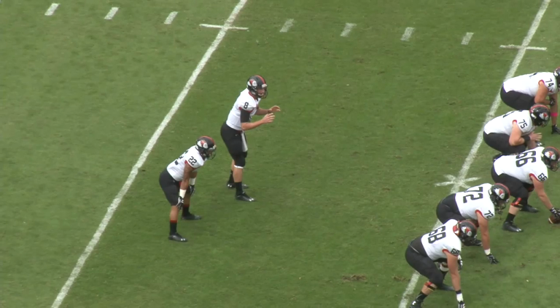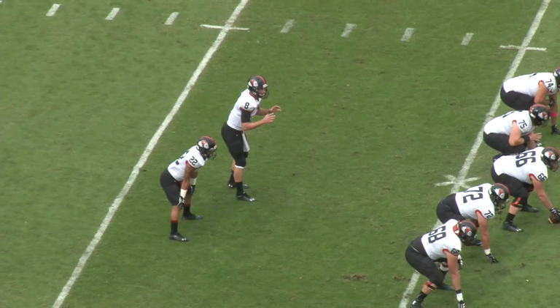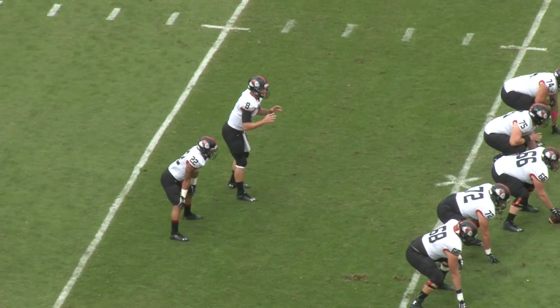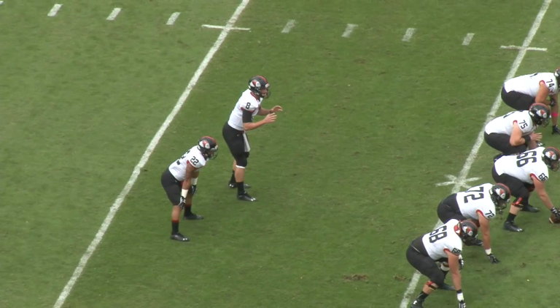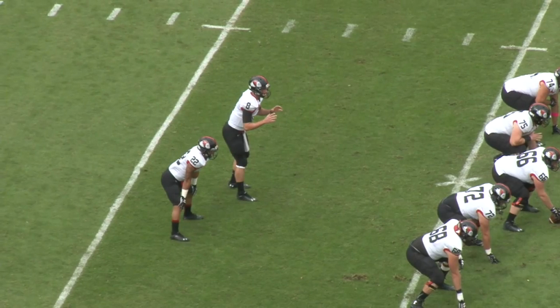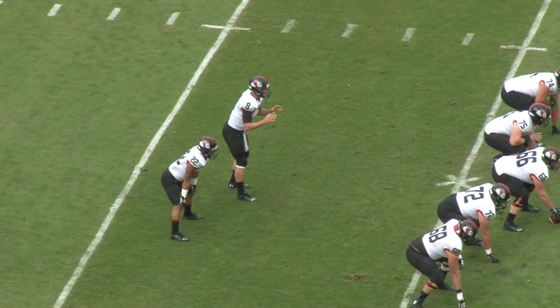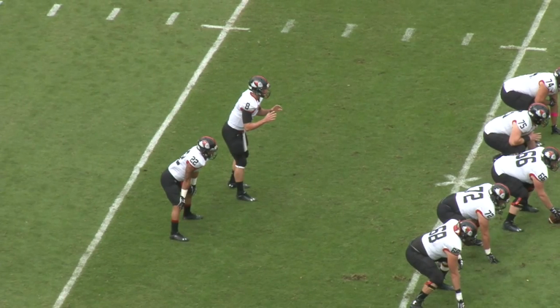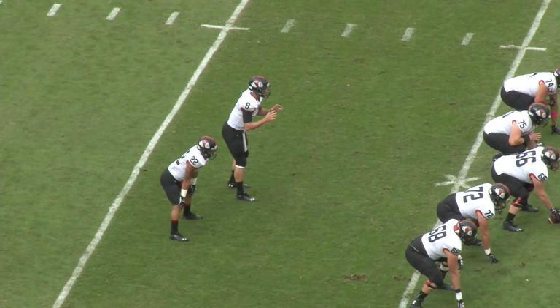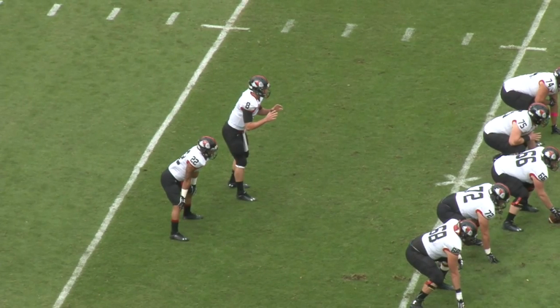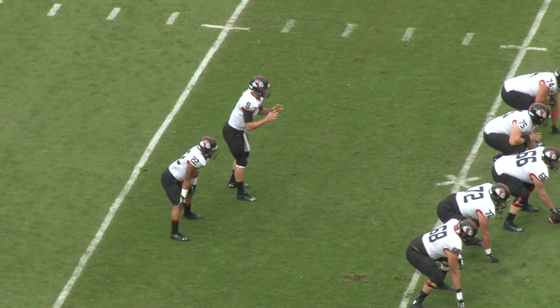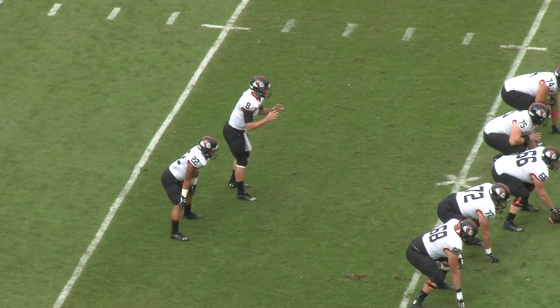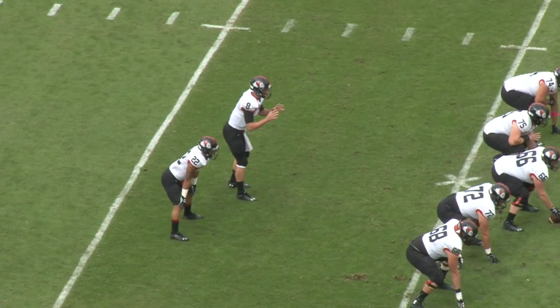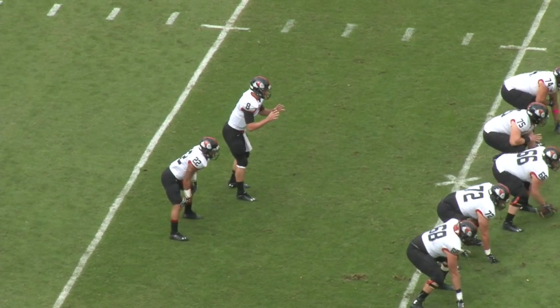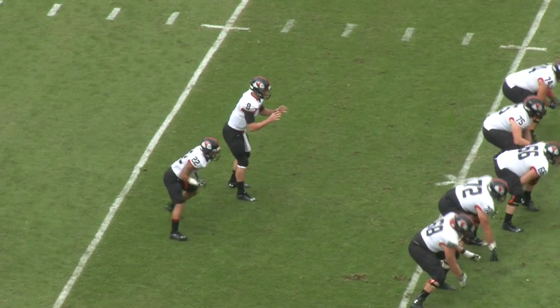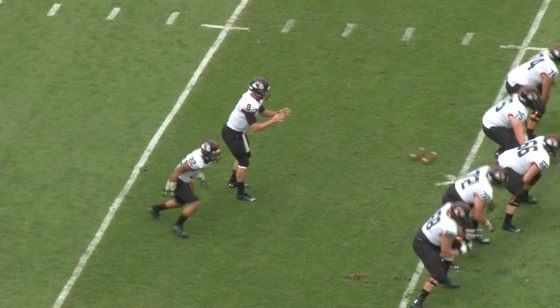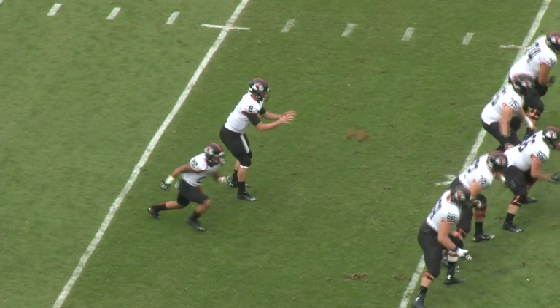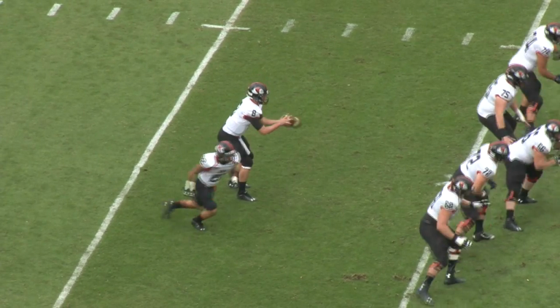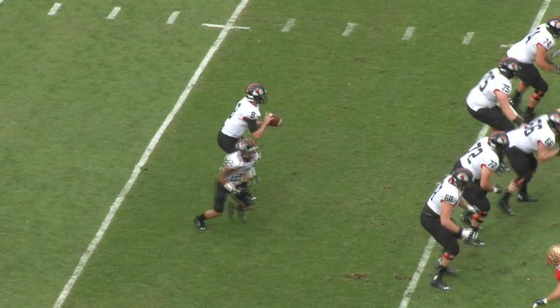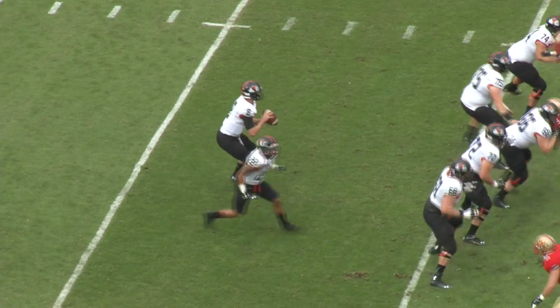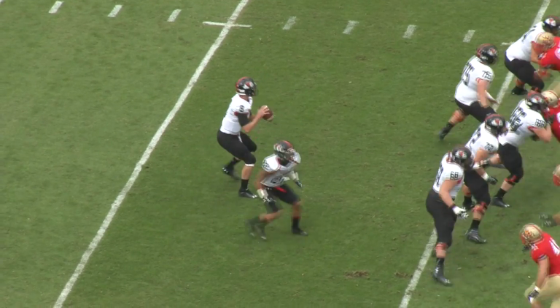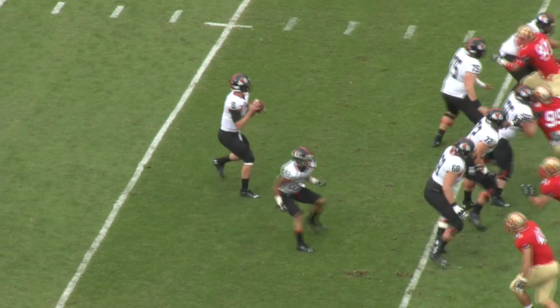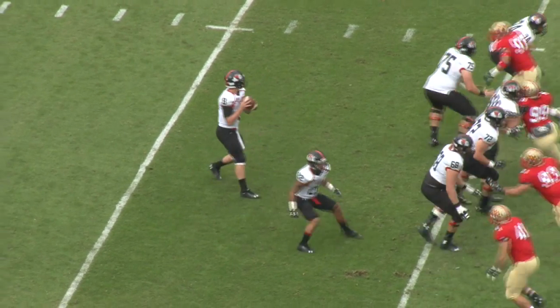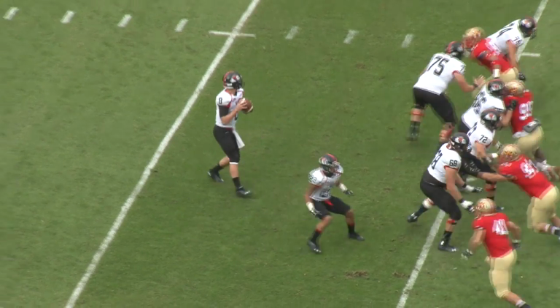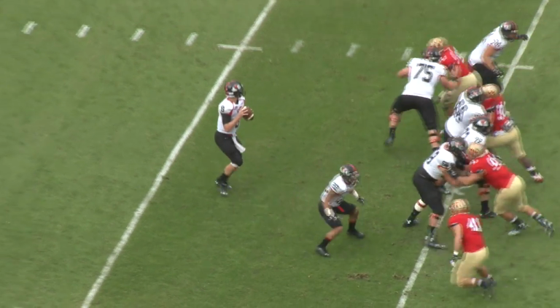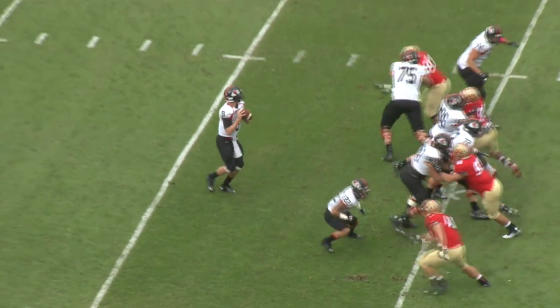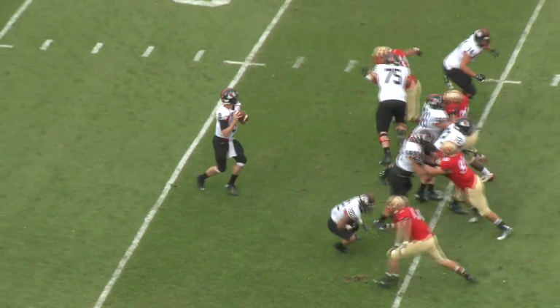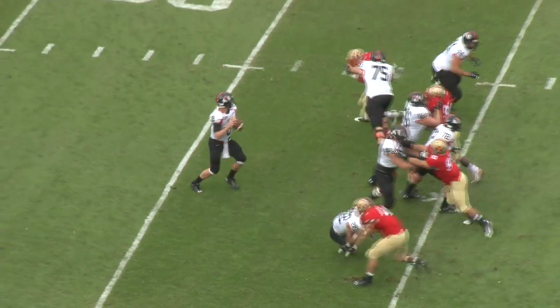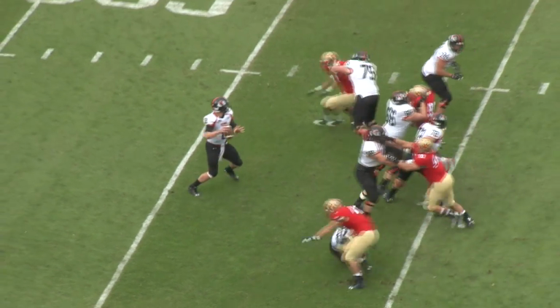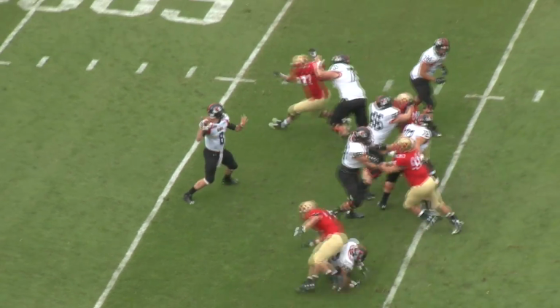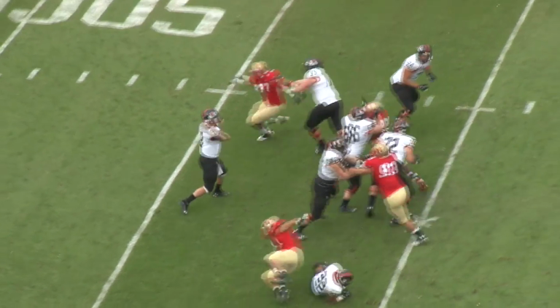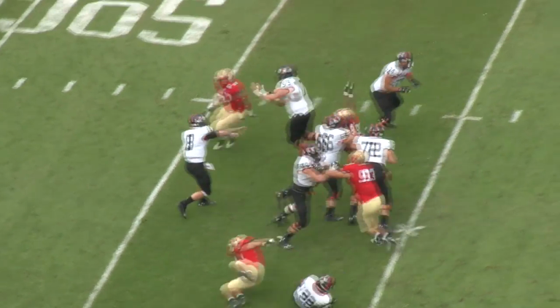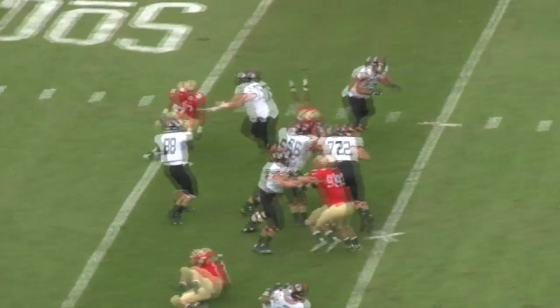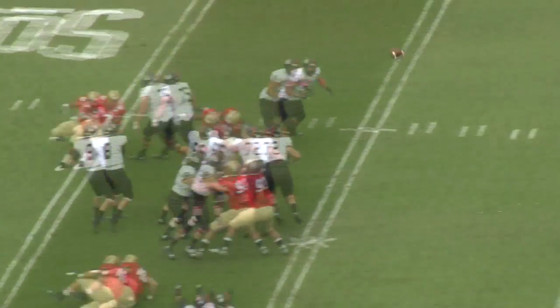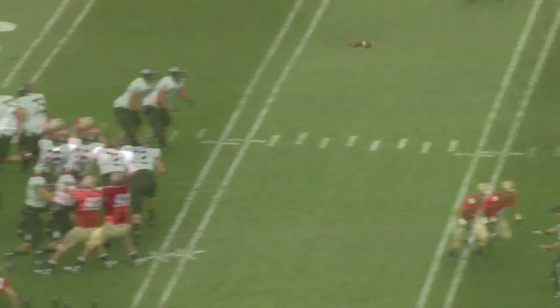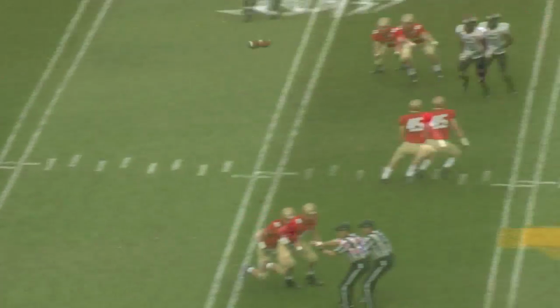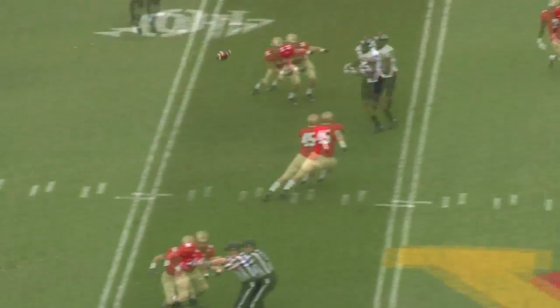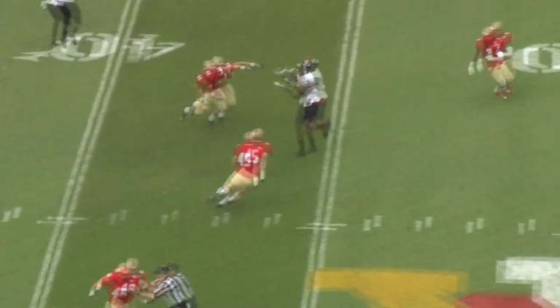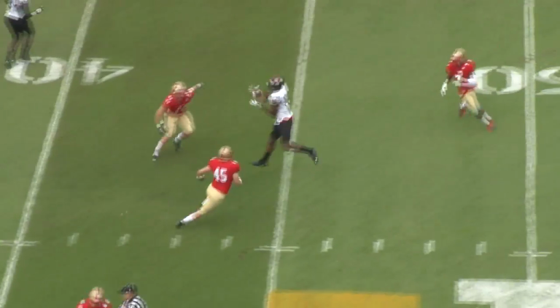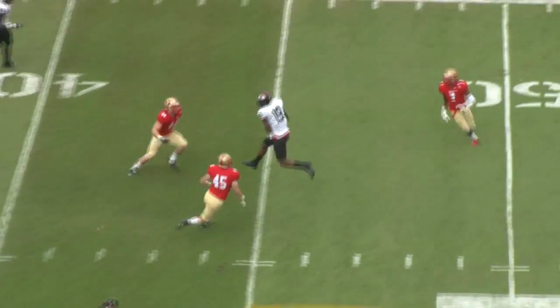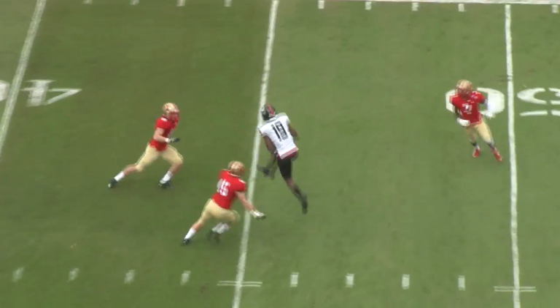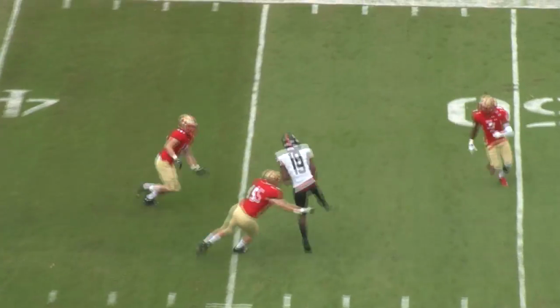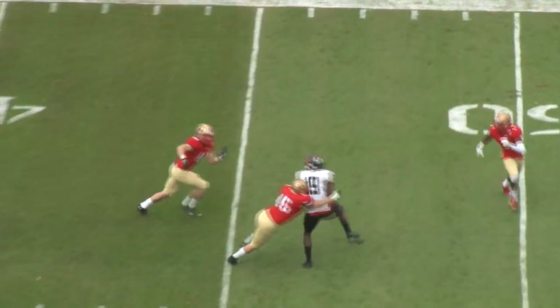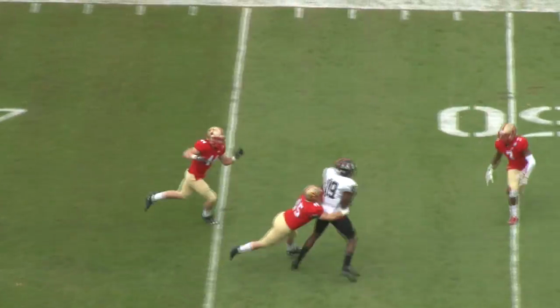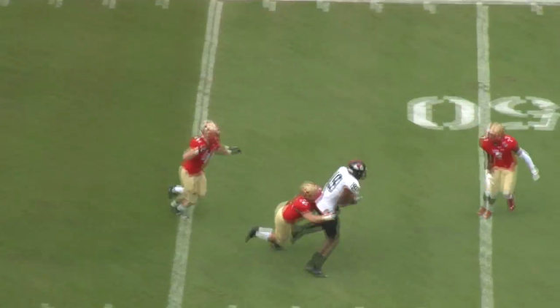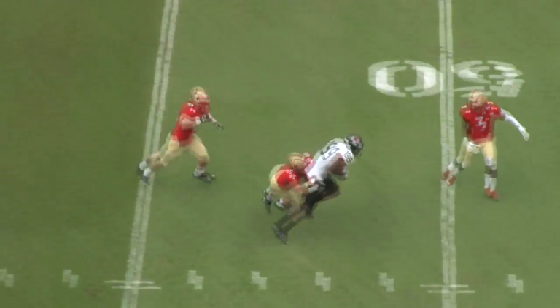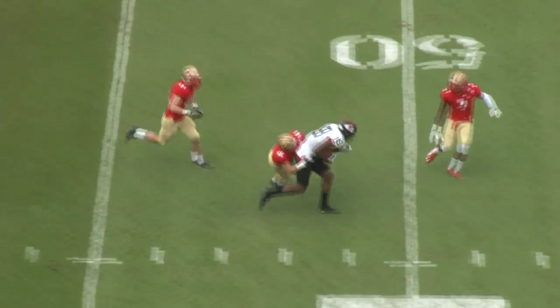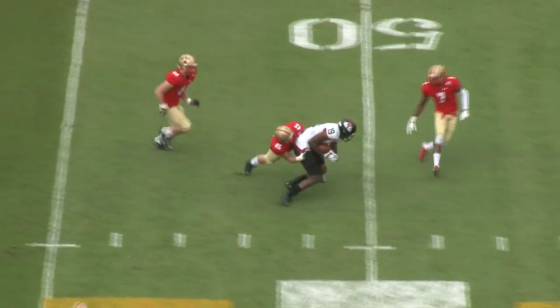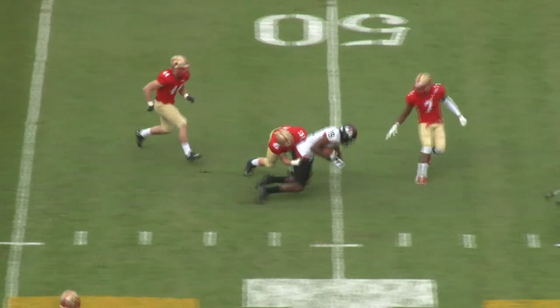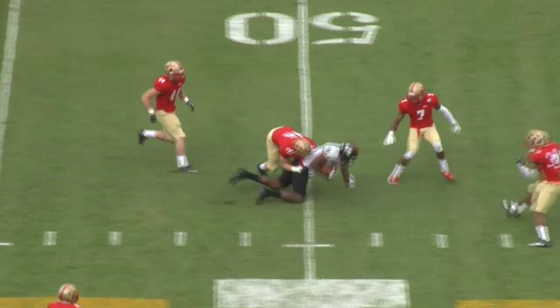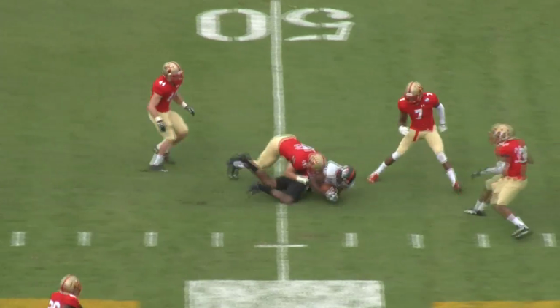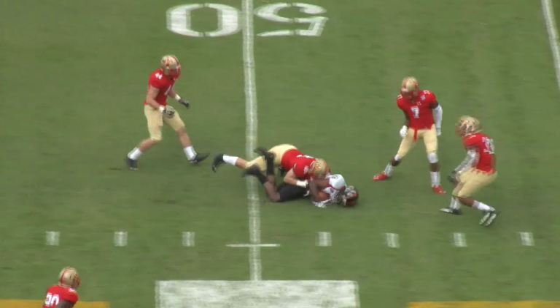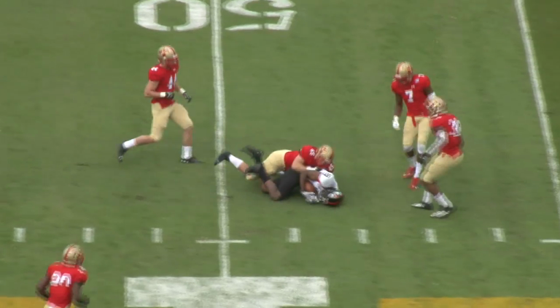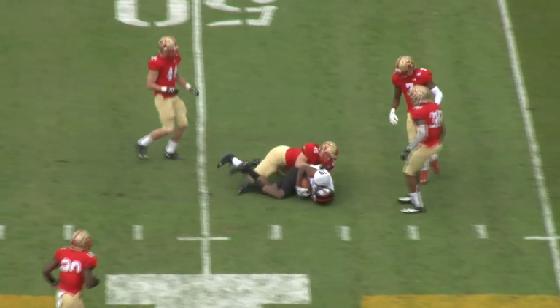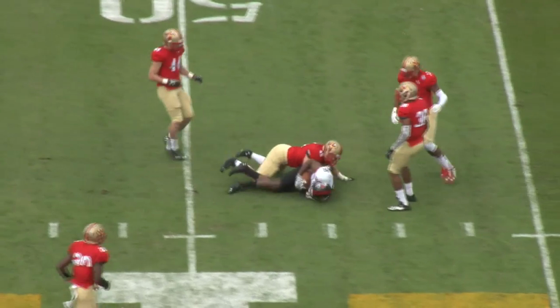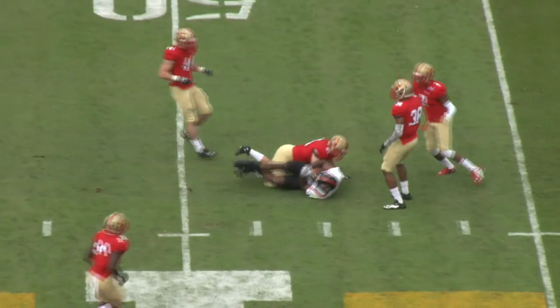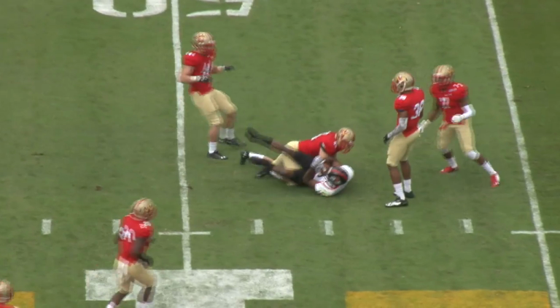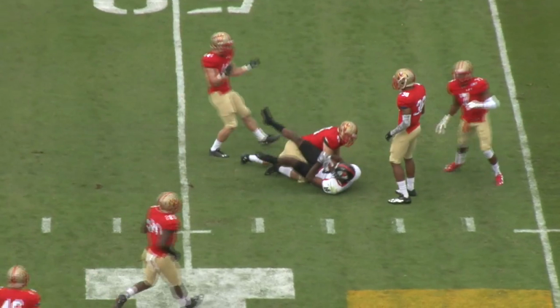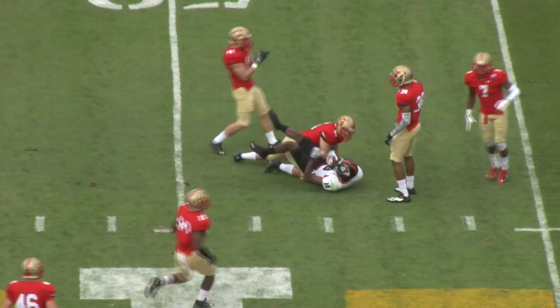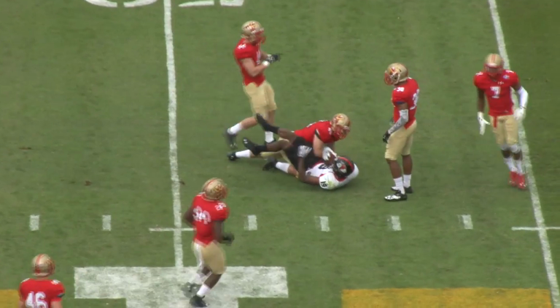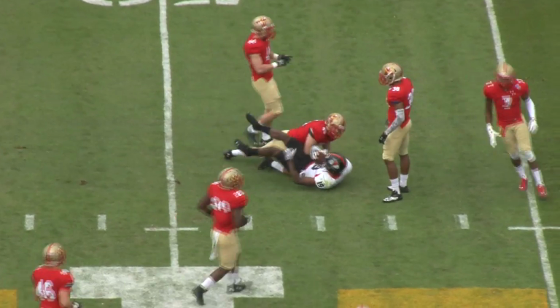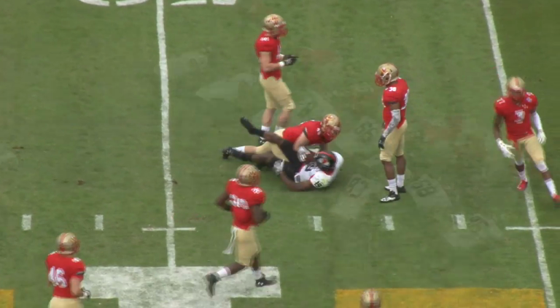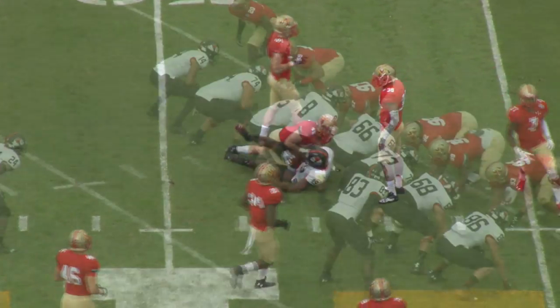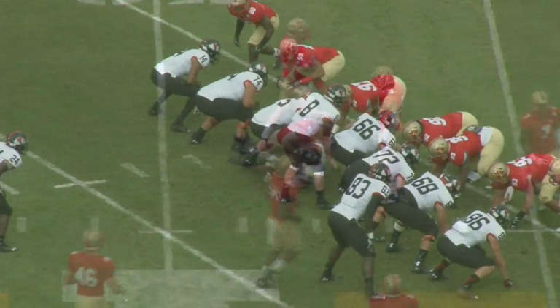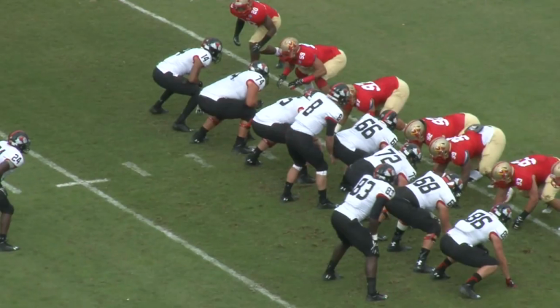Some key players out for the remainder of the year. Beatty looks left, fires the slant, he's got his man — that's Kenny.